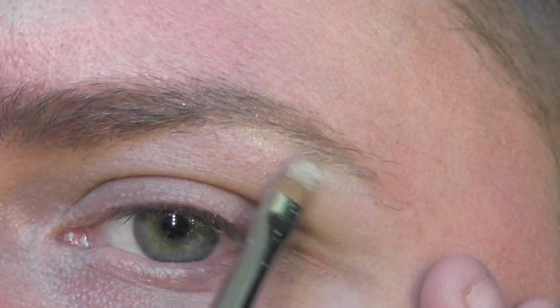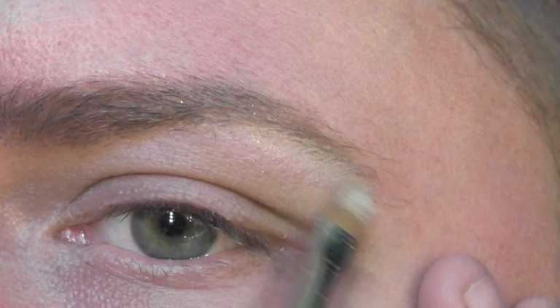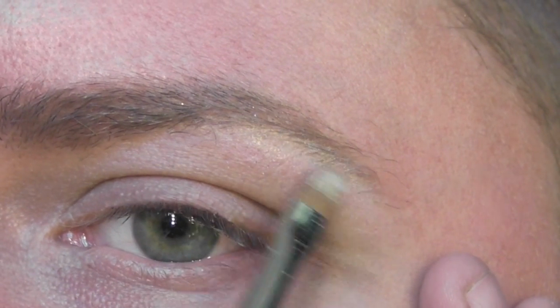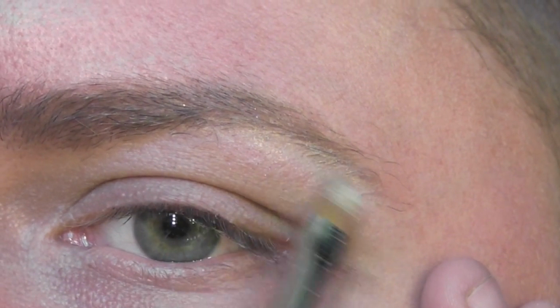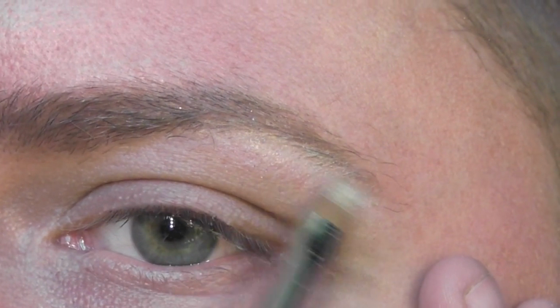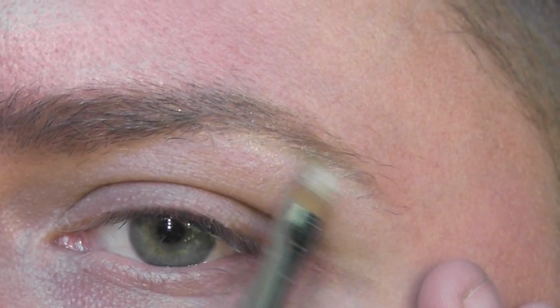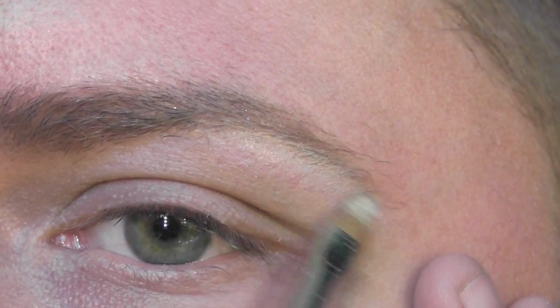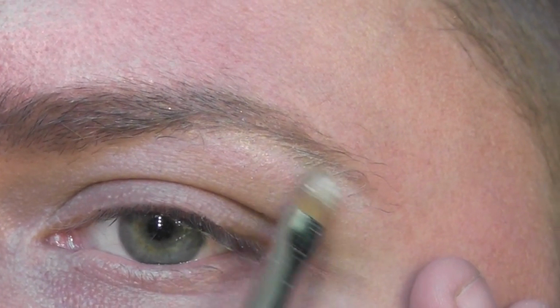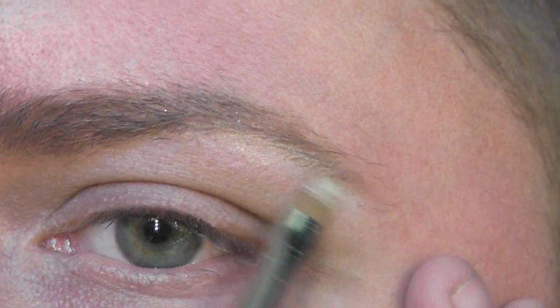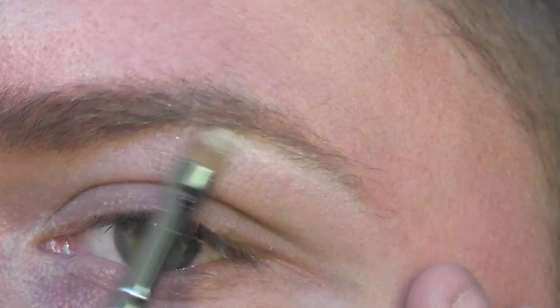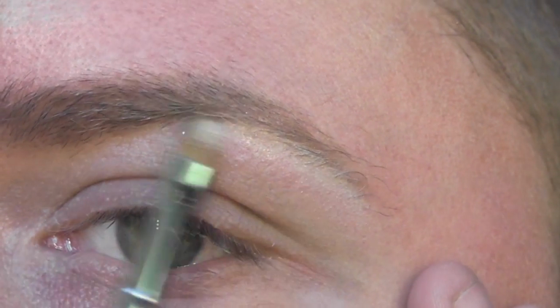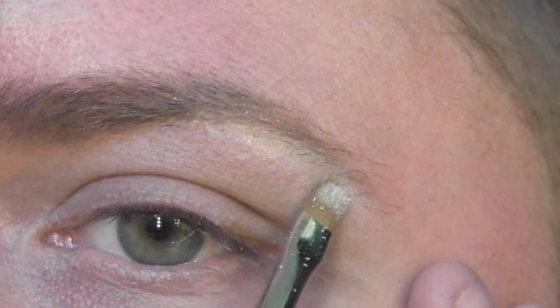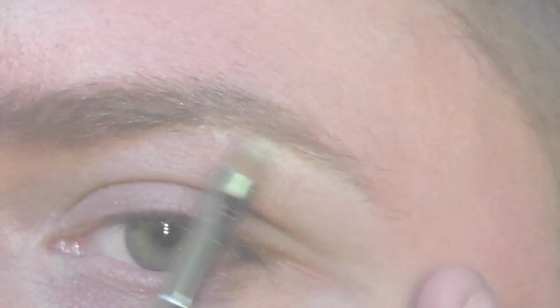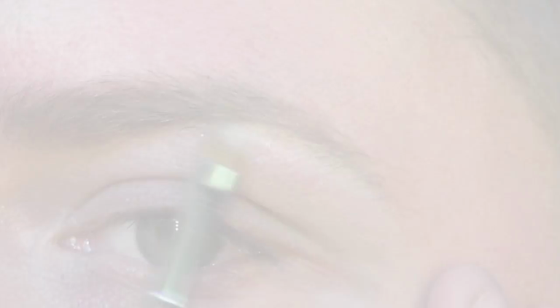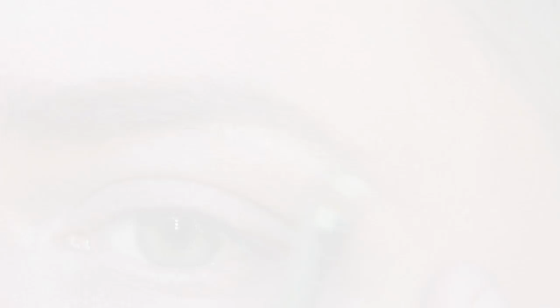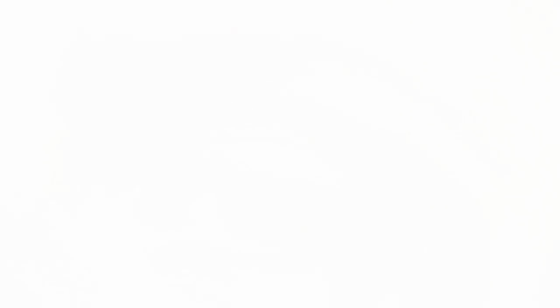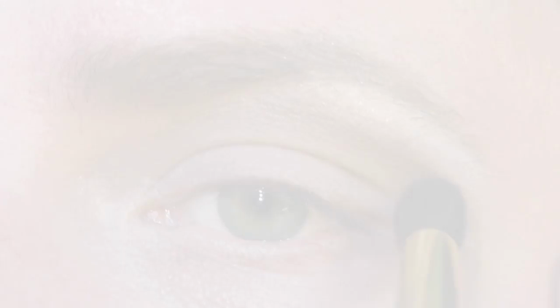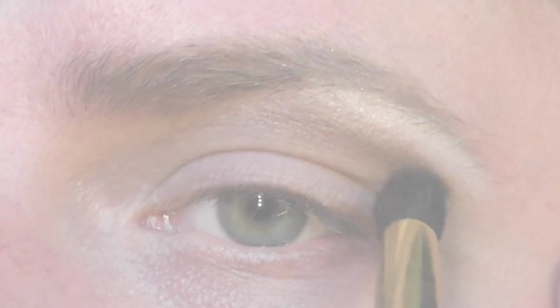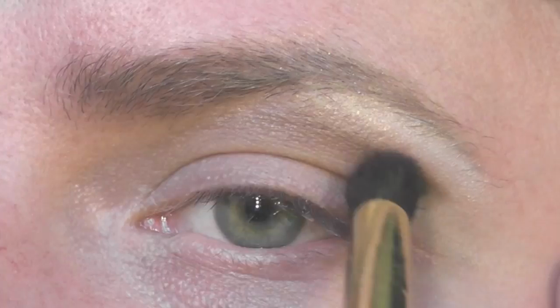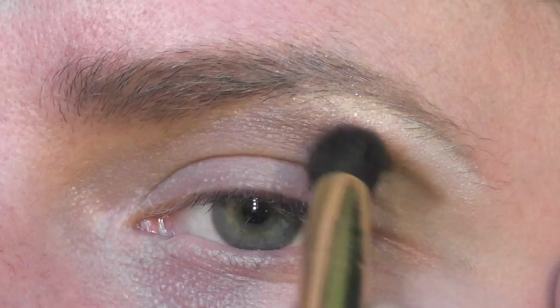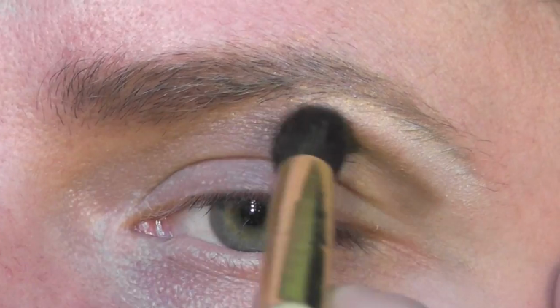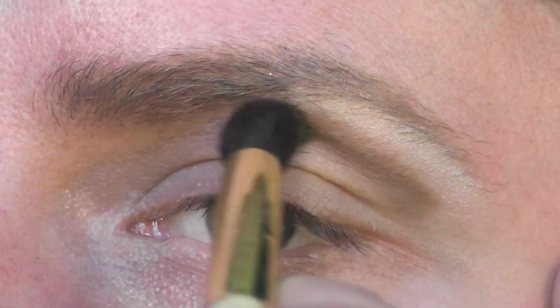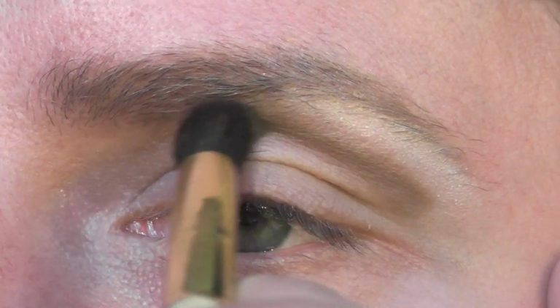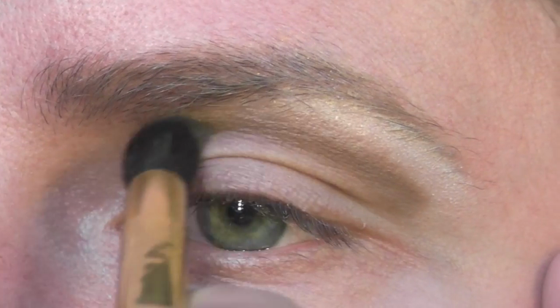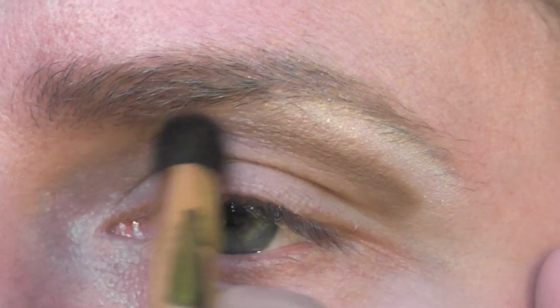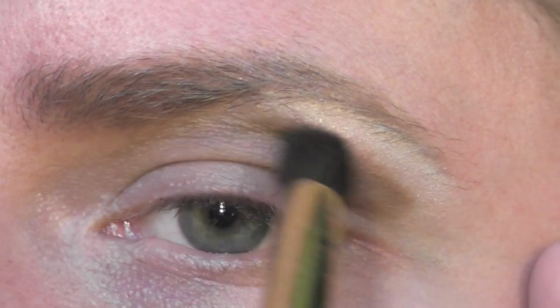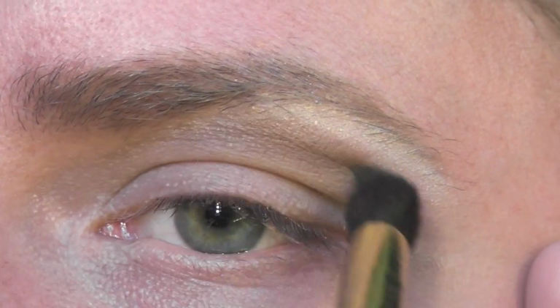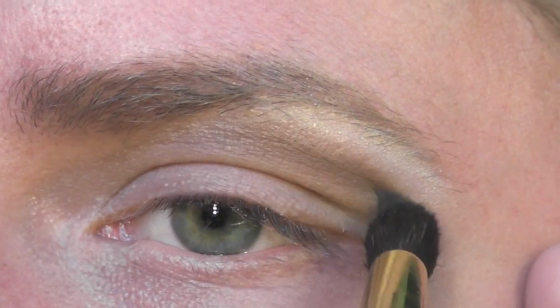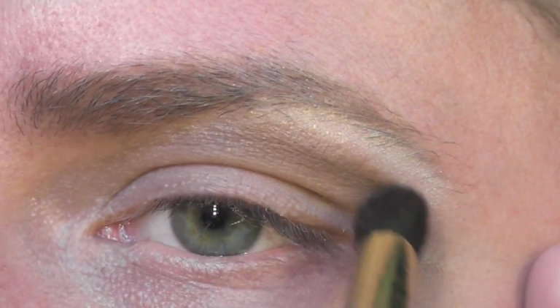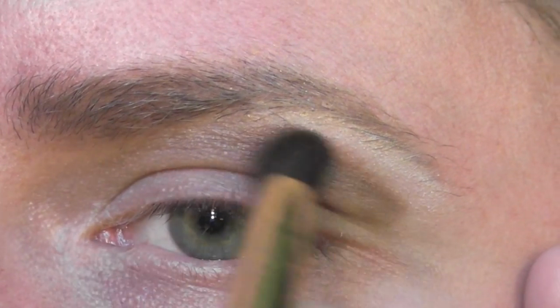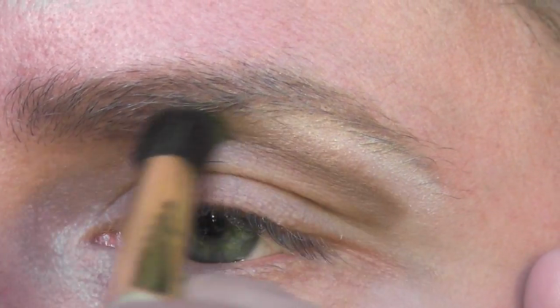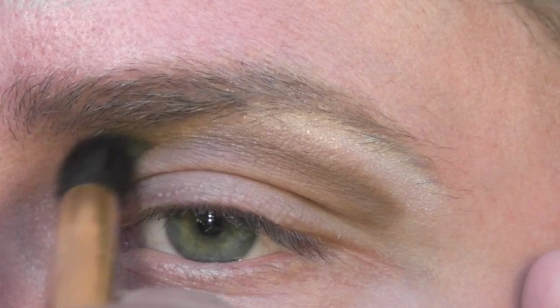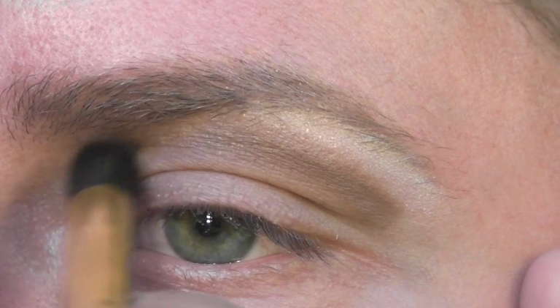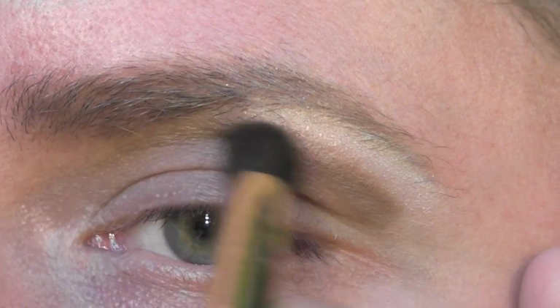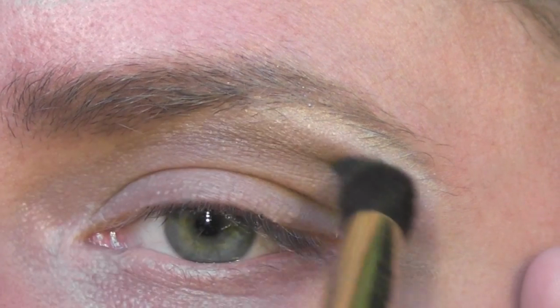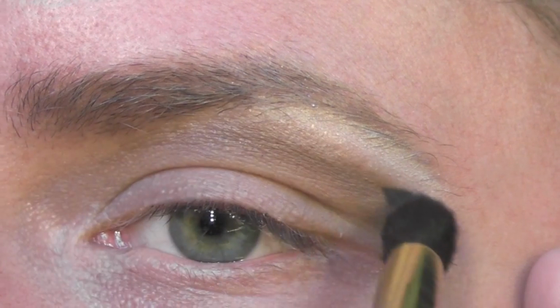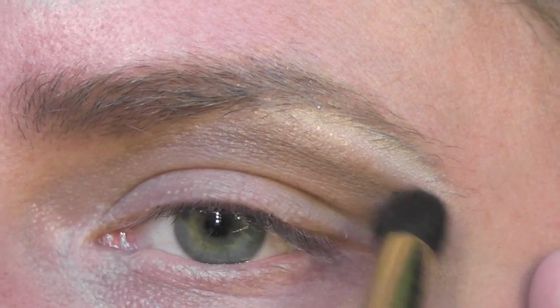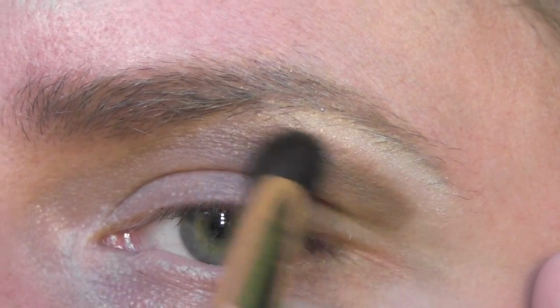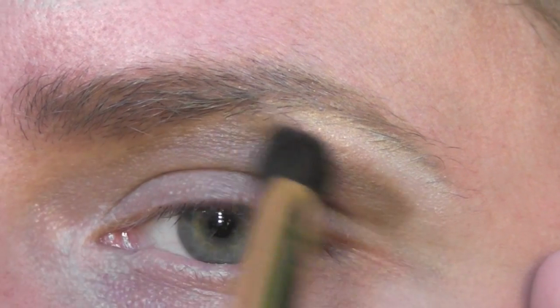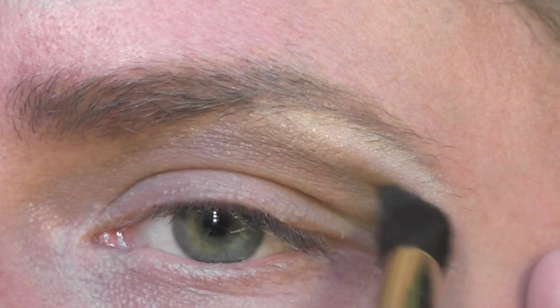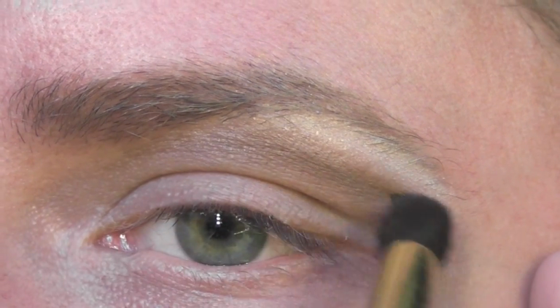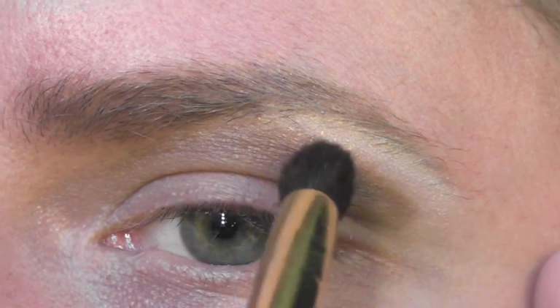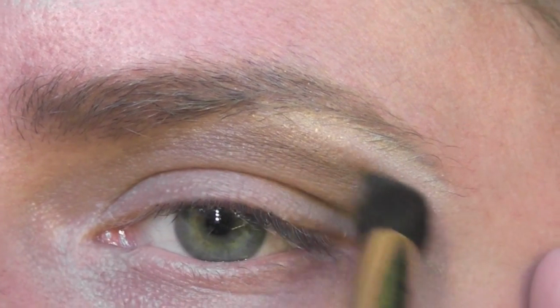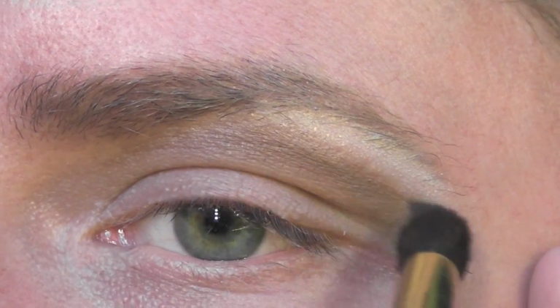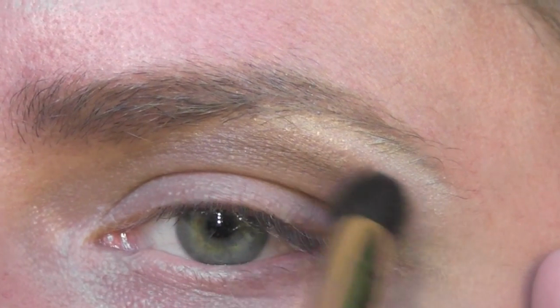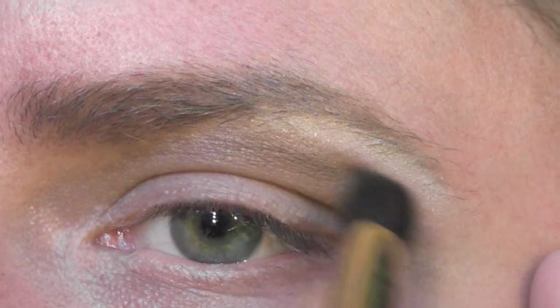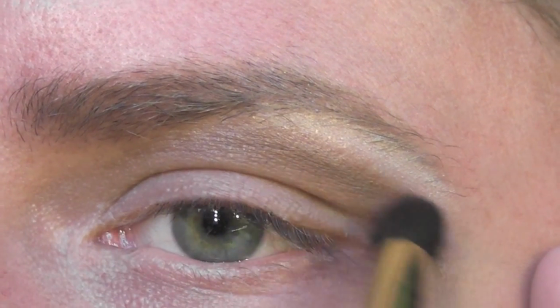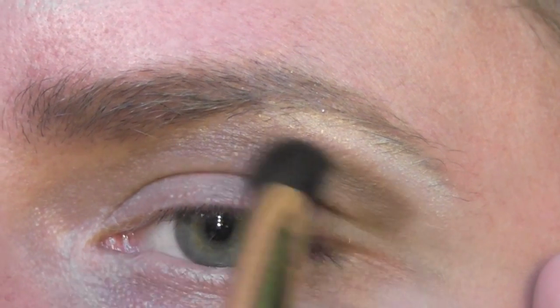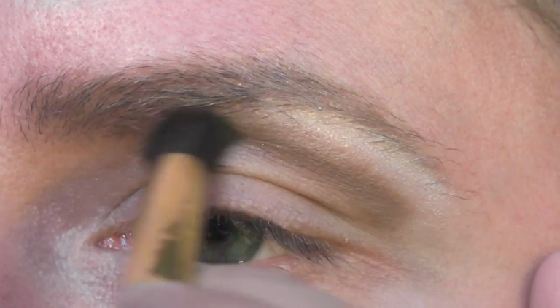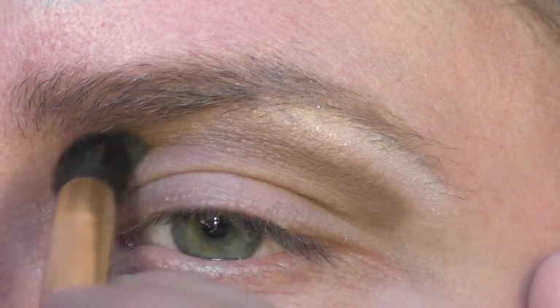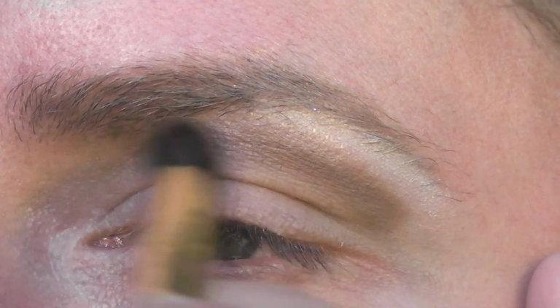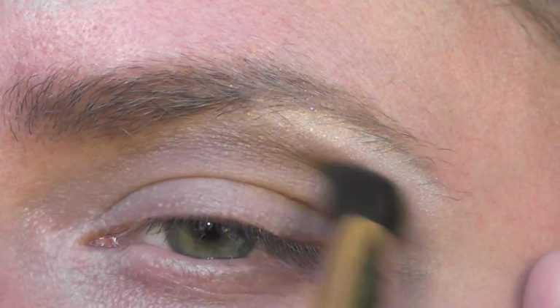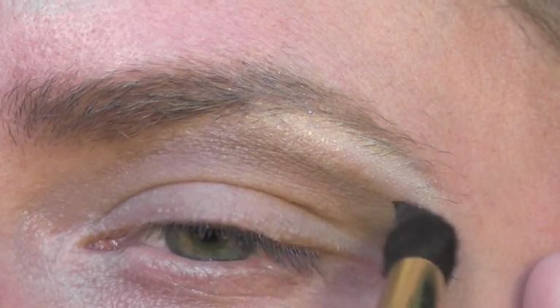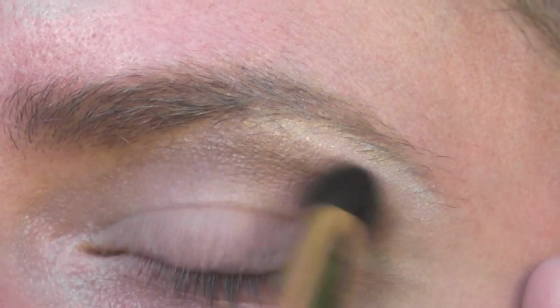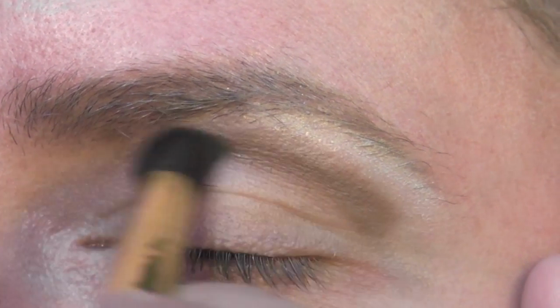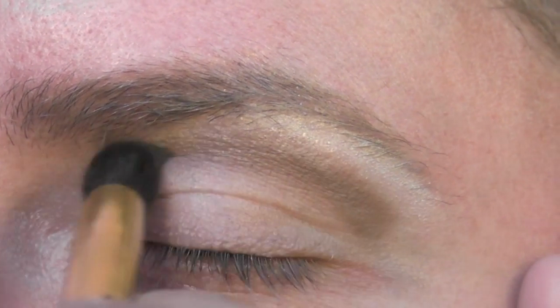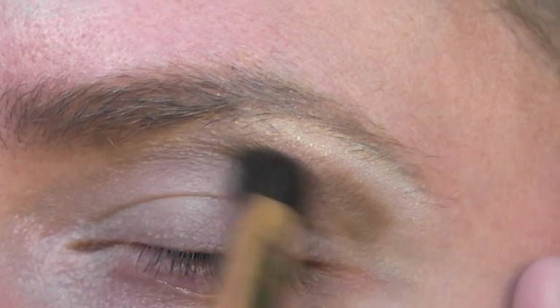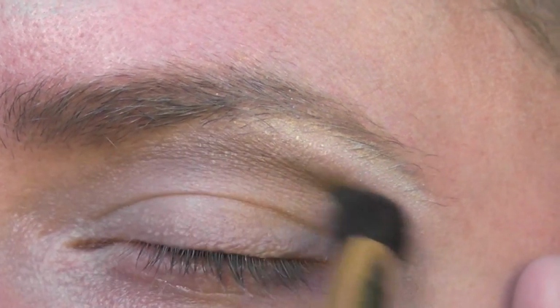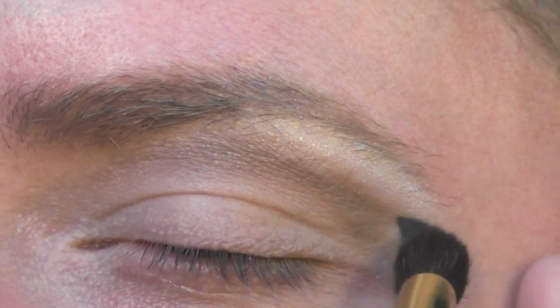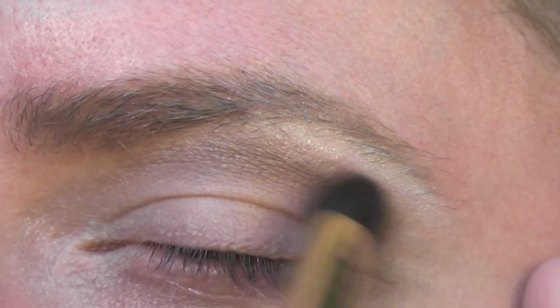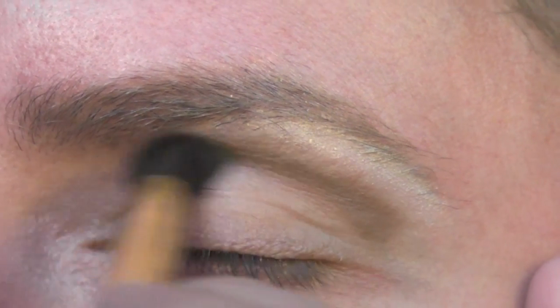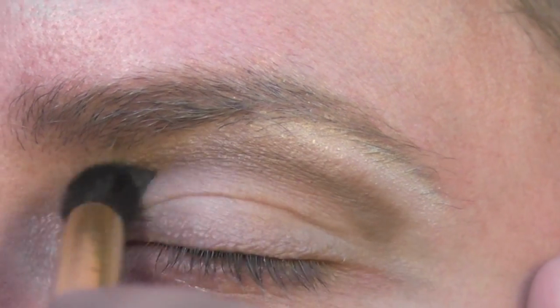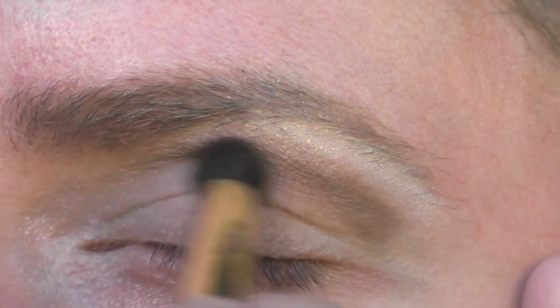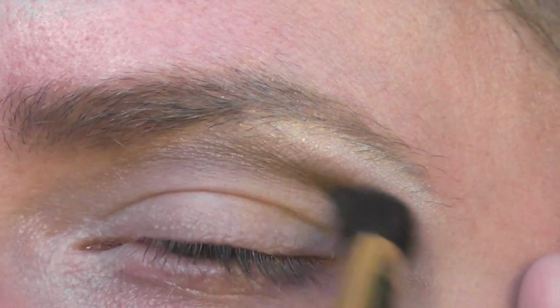With a crease brush, apply a flat matte shade to the crease of your eye. This should be a couple of shades darker than your skin tone.